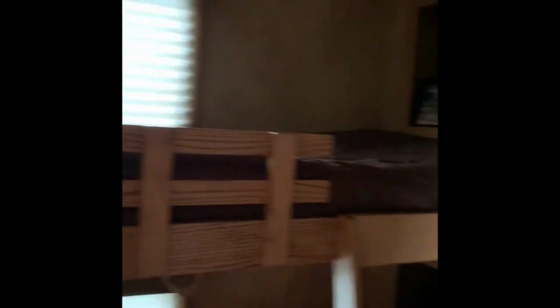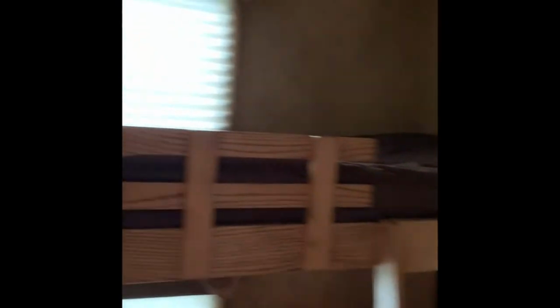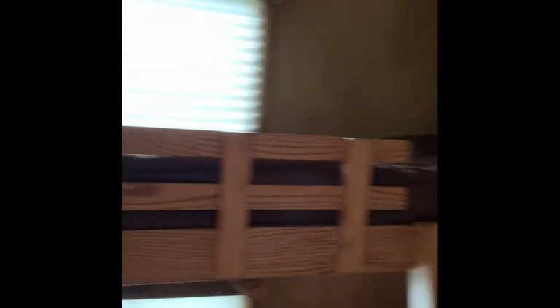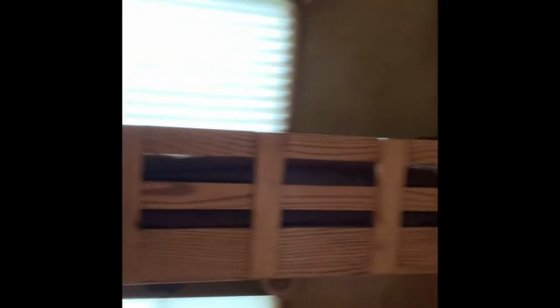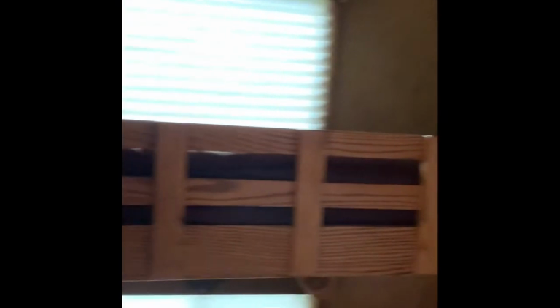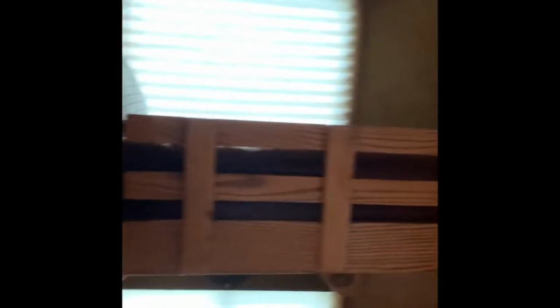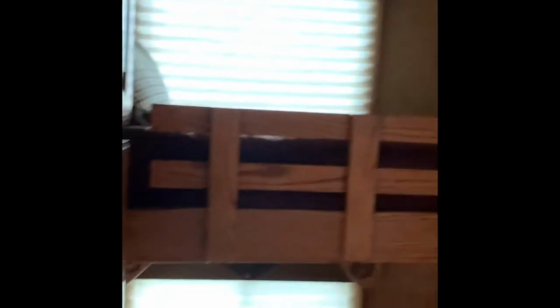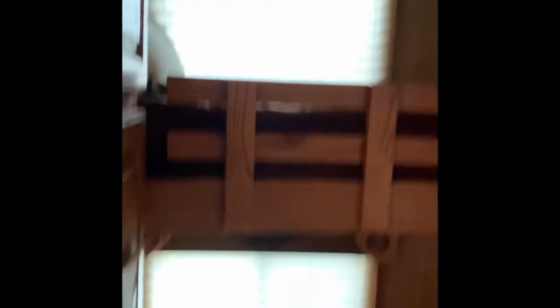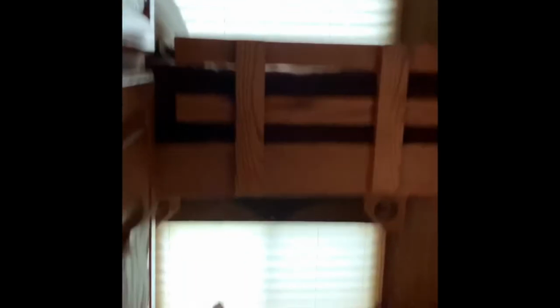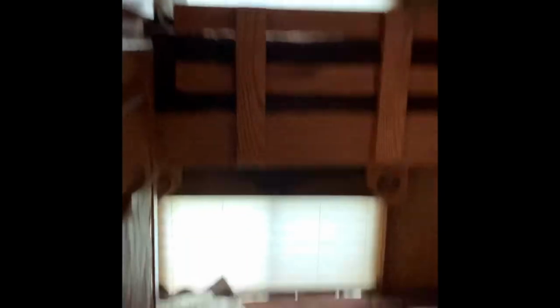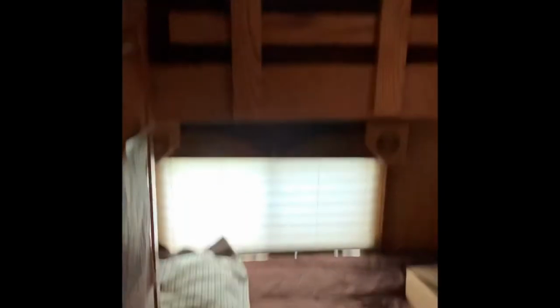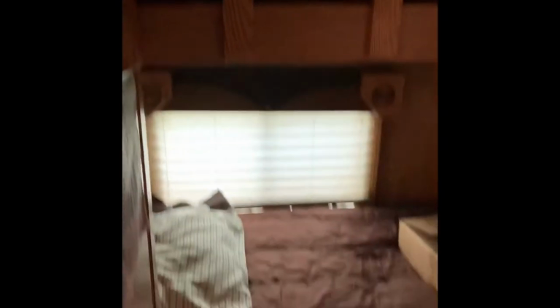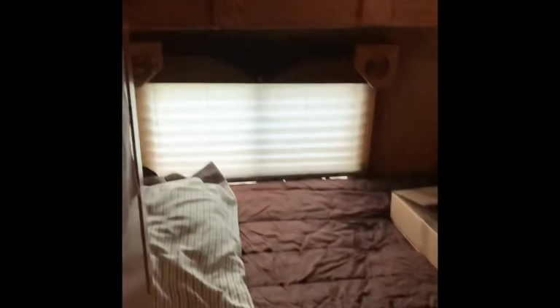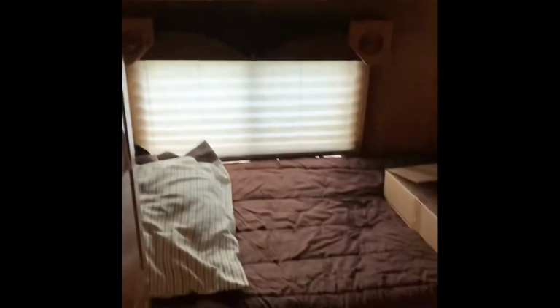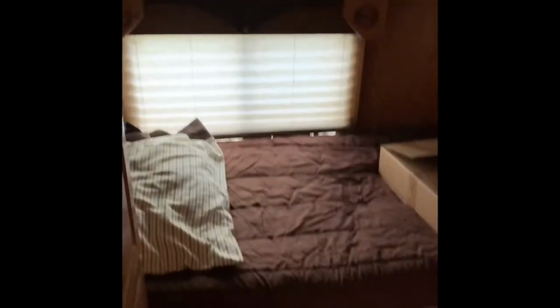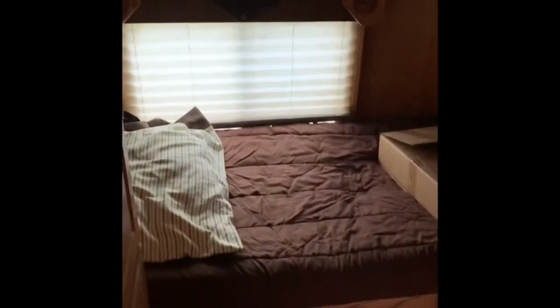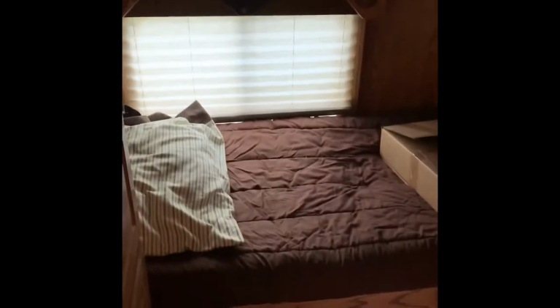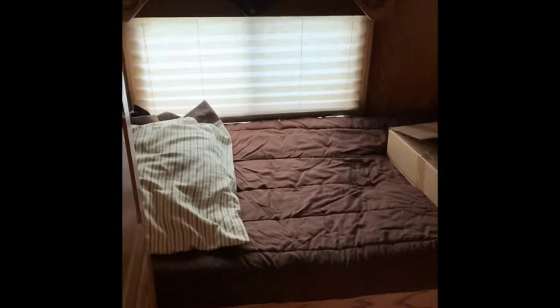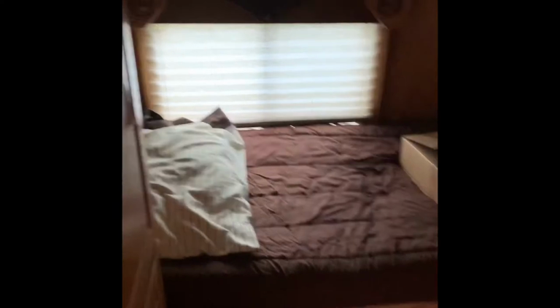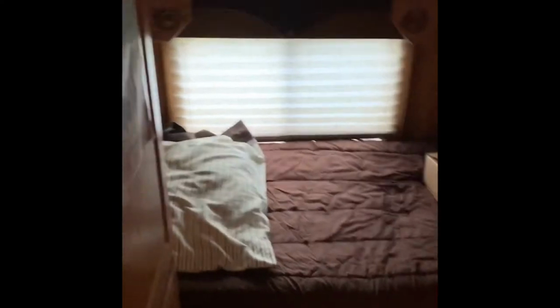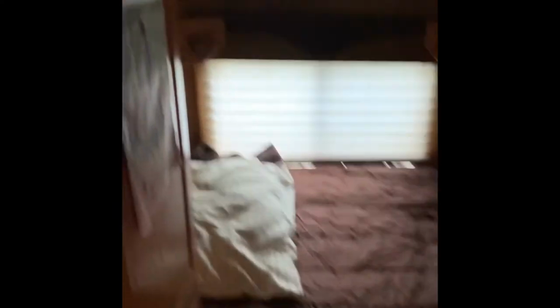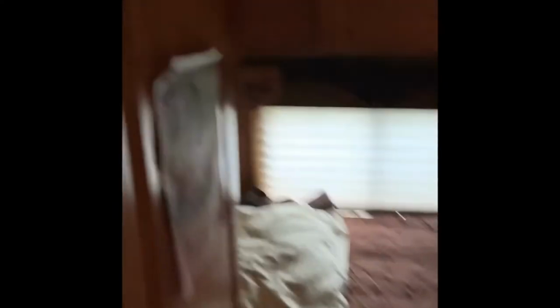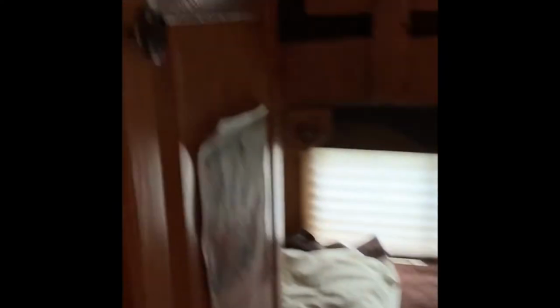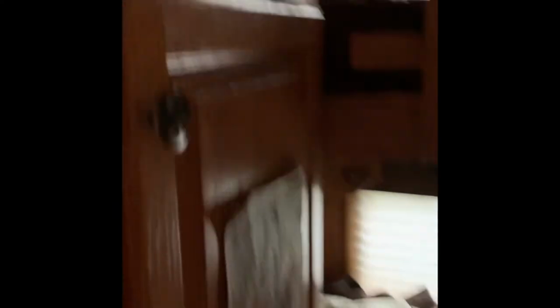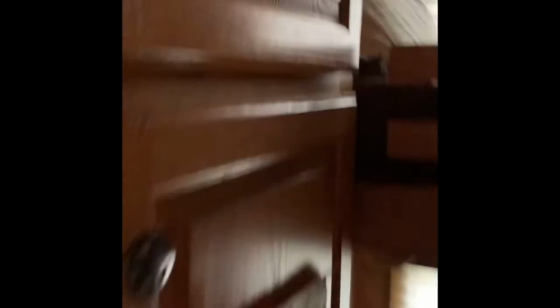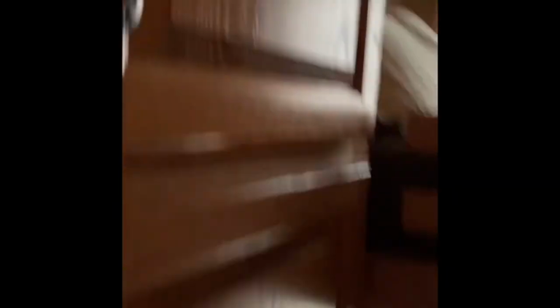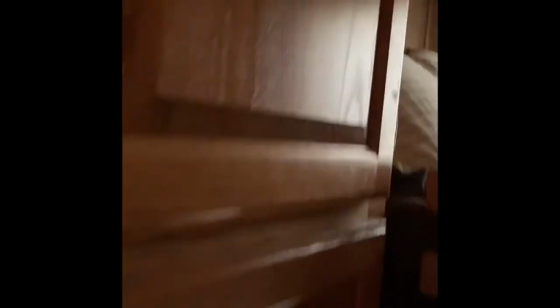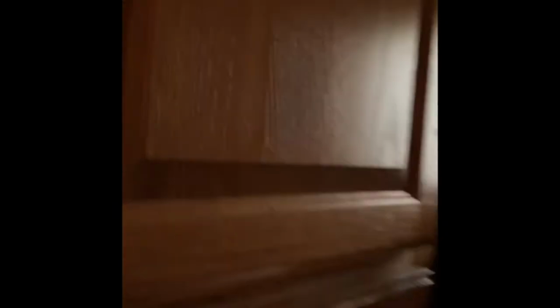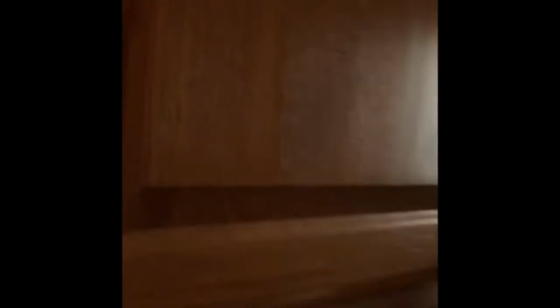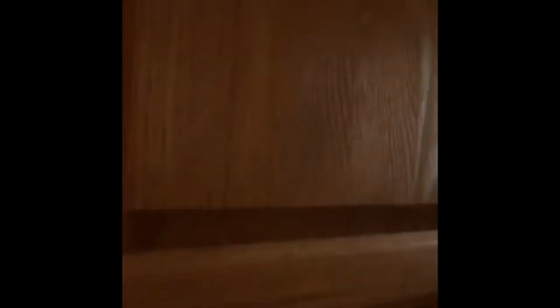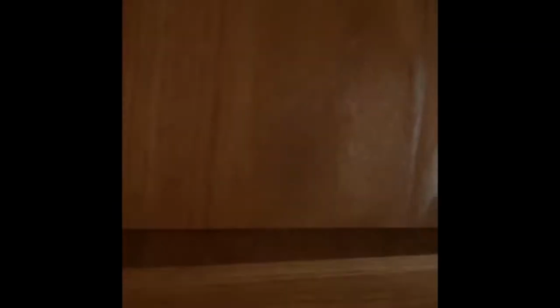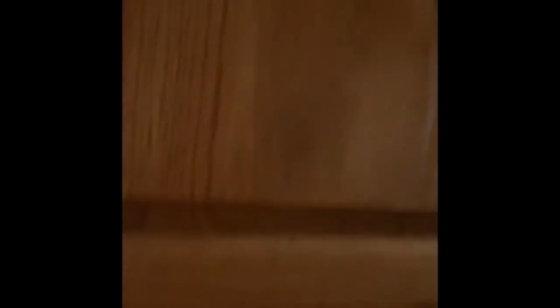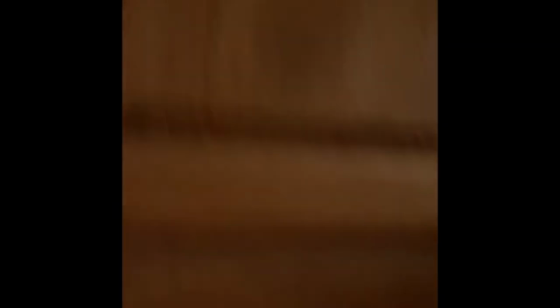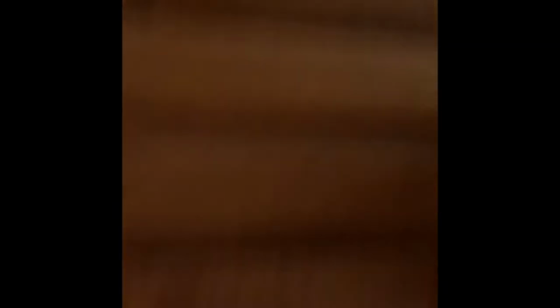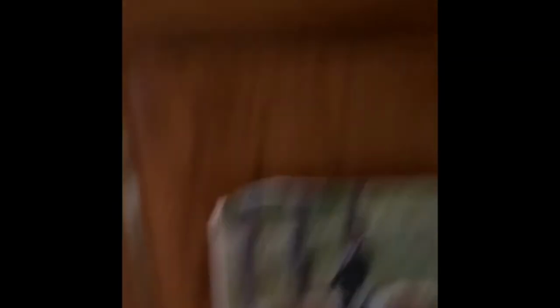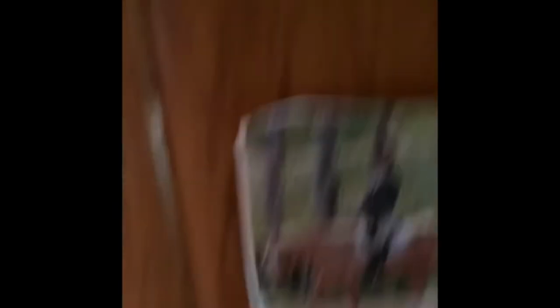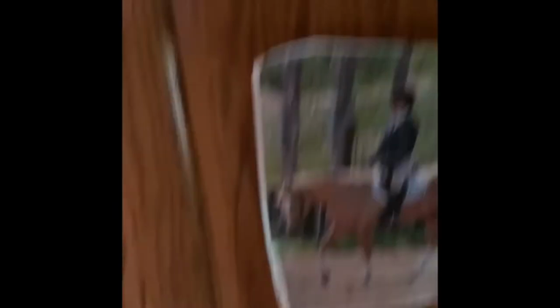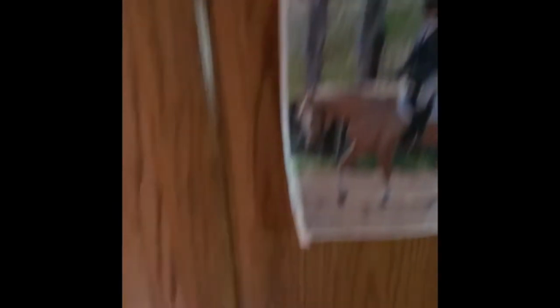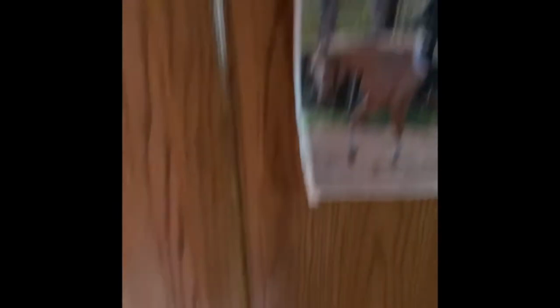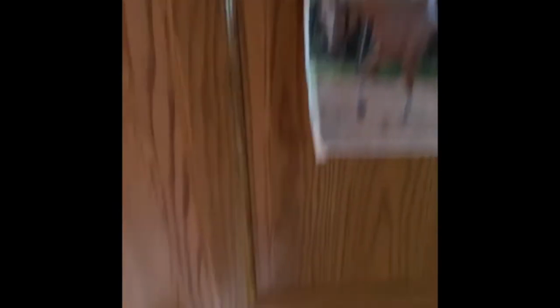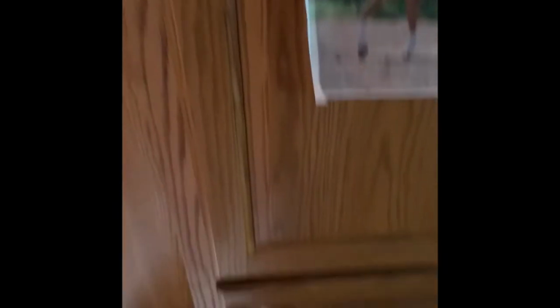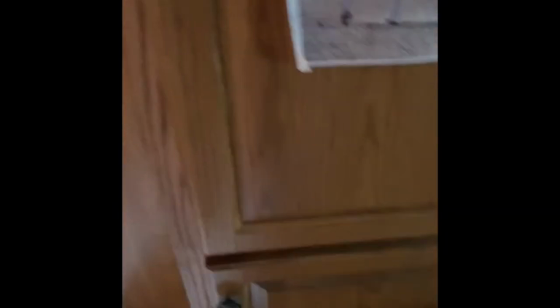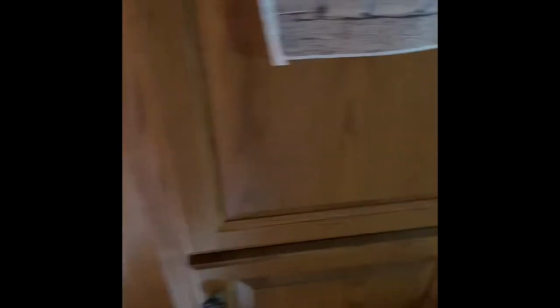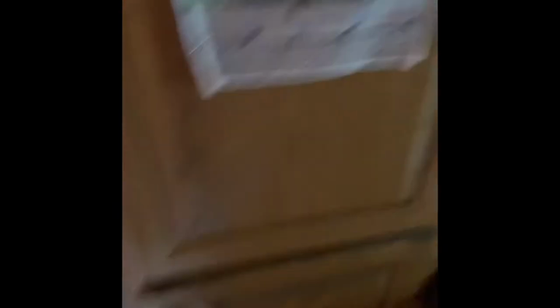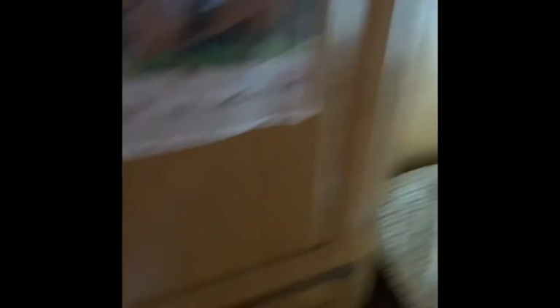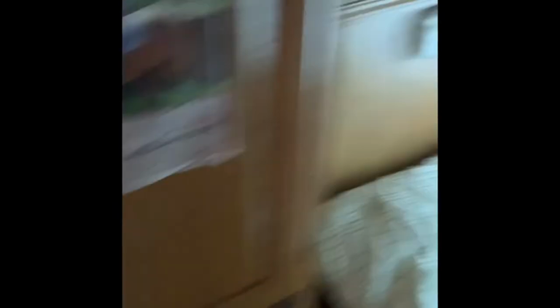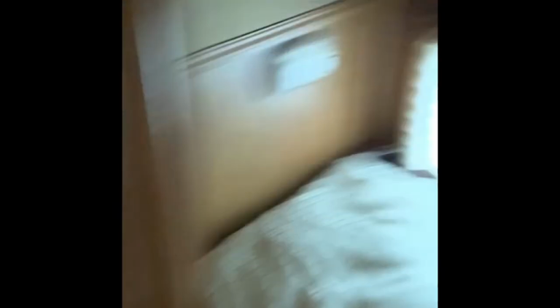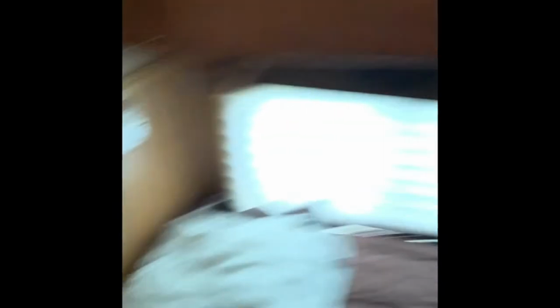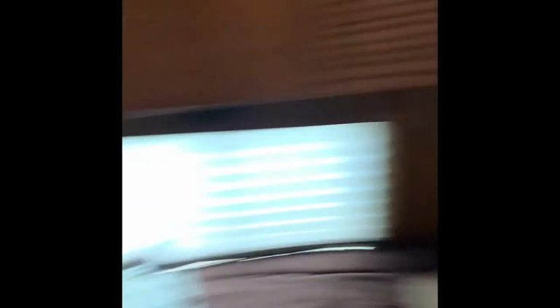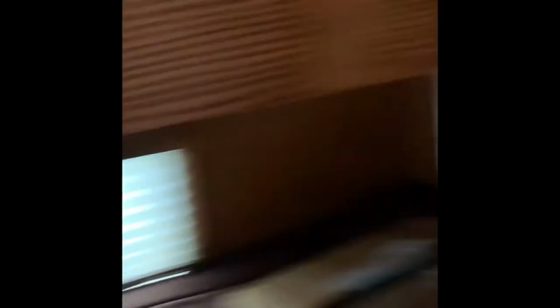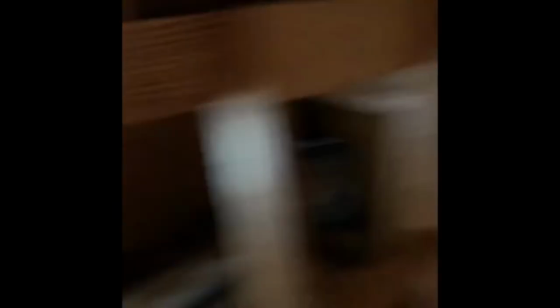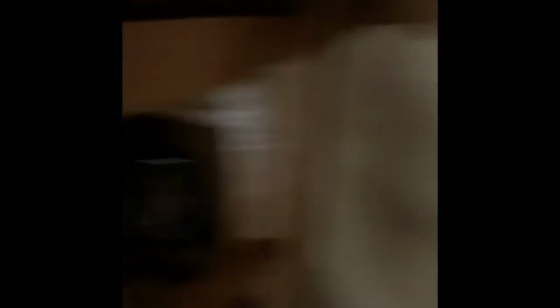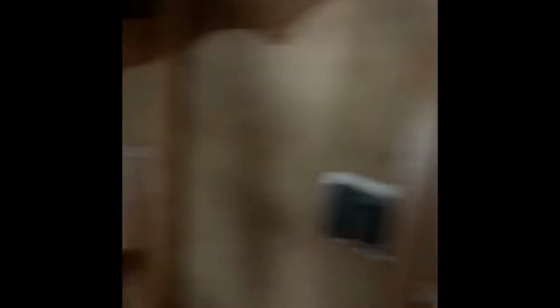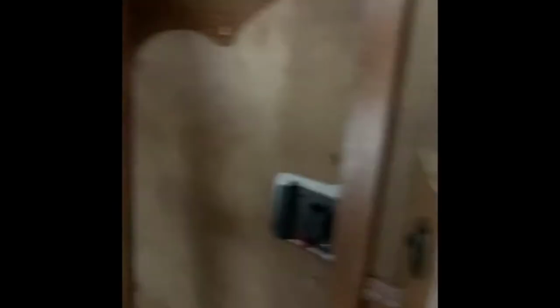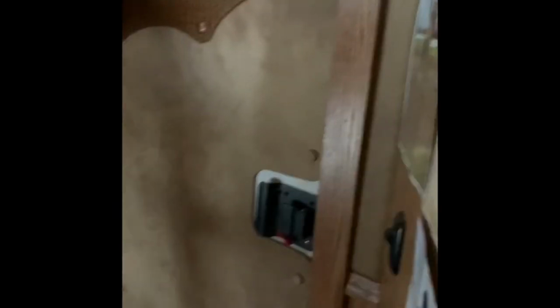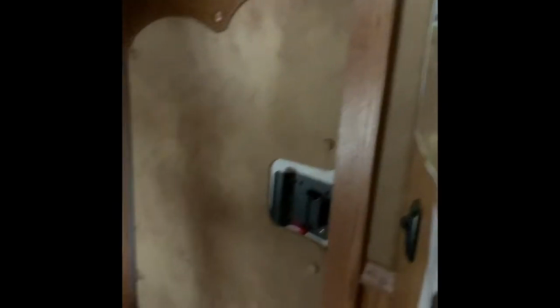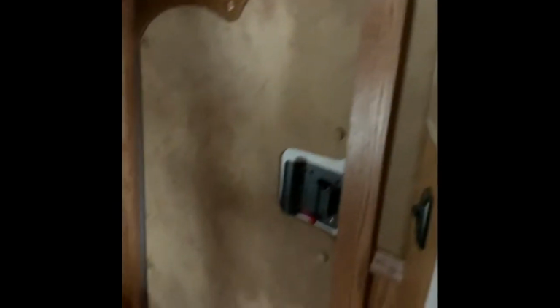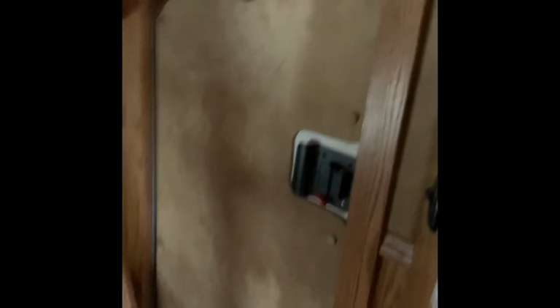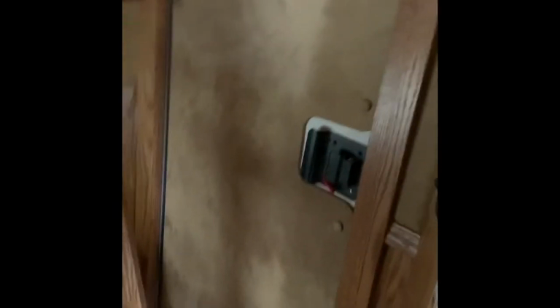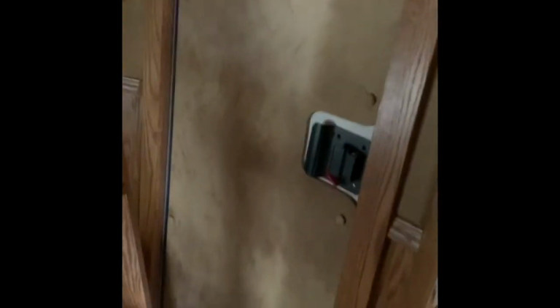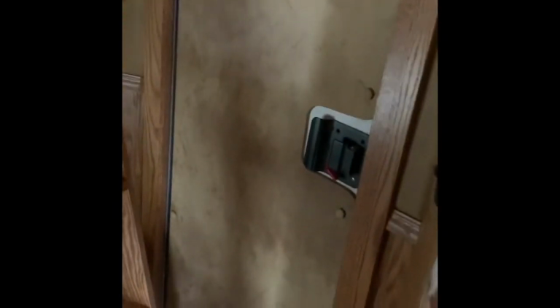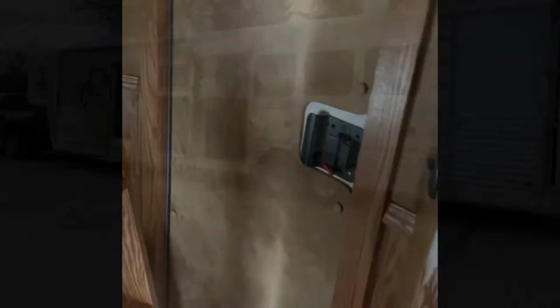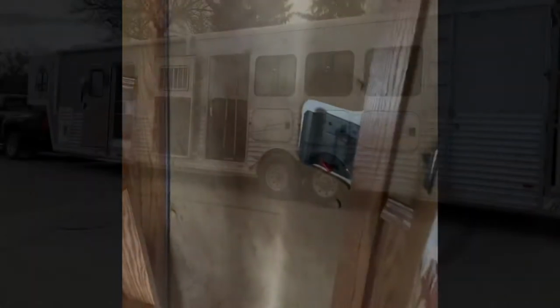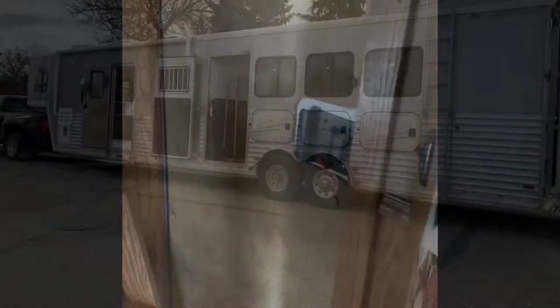We've got bunk beds back here. In here we've got more cupboard space and the door to the horse part.